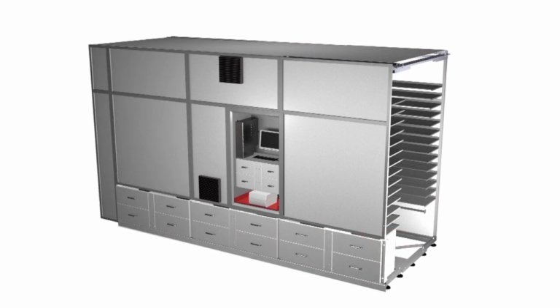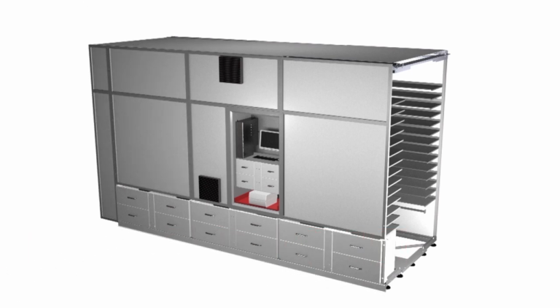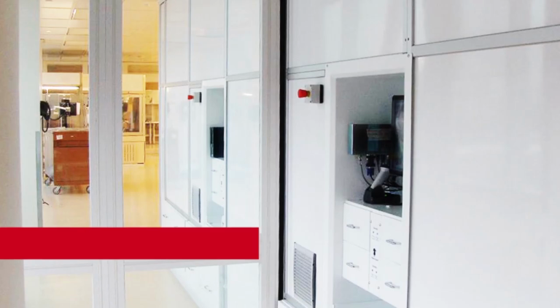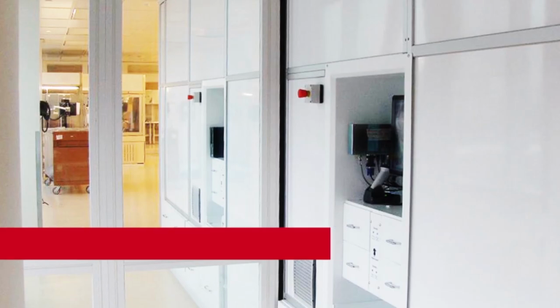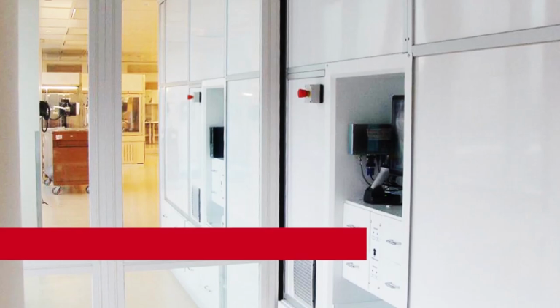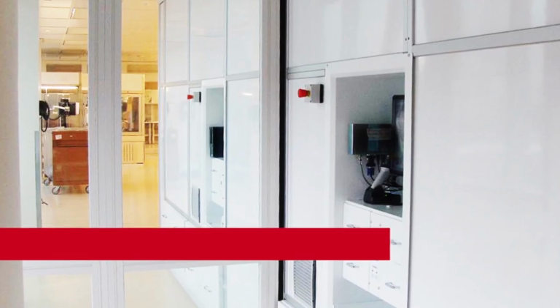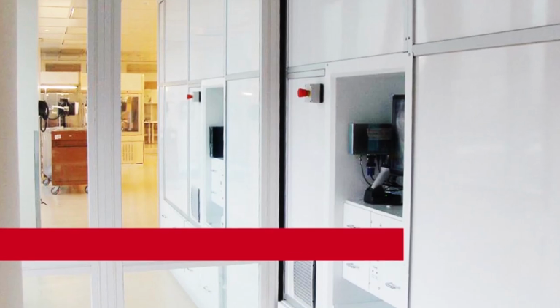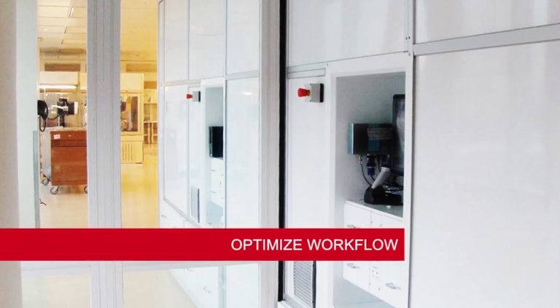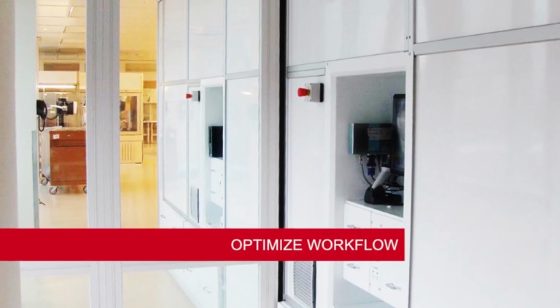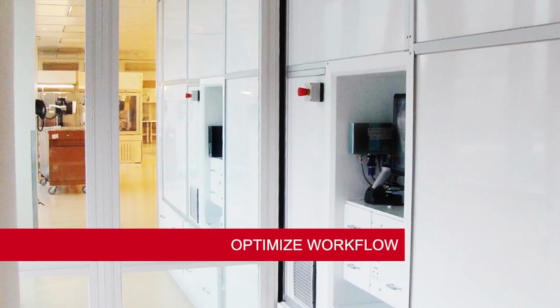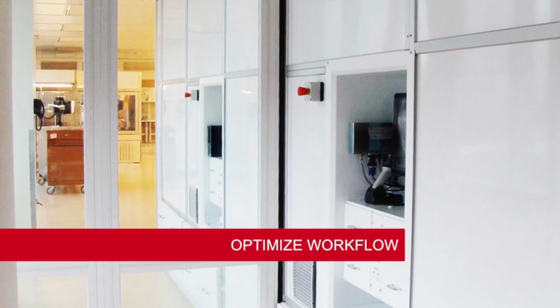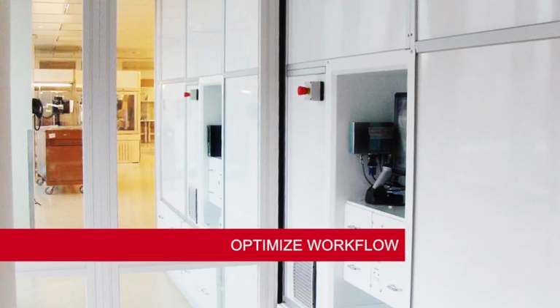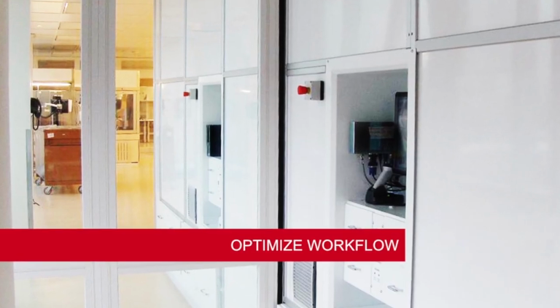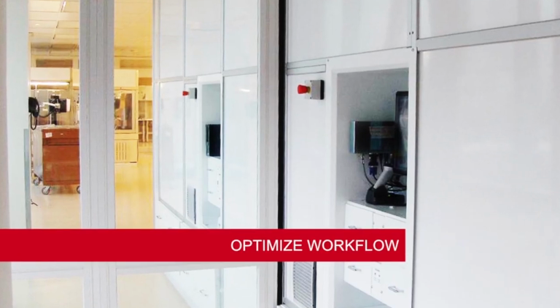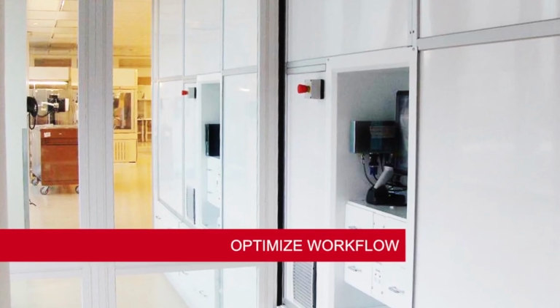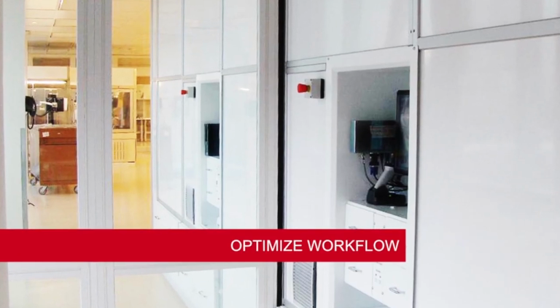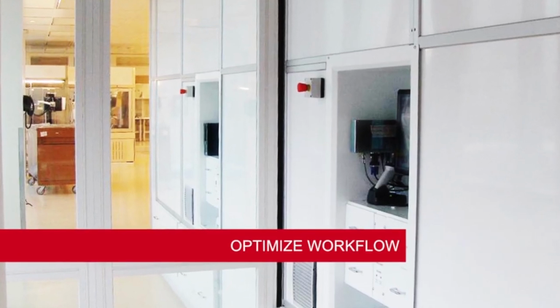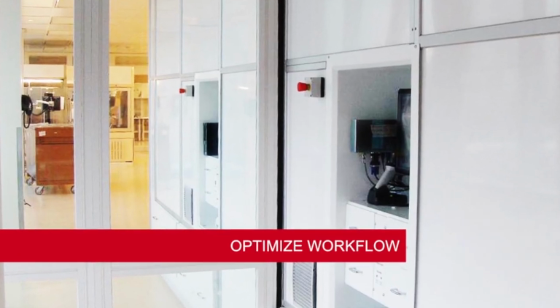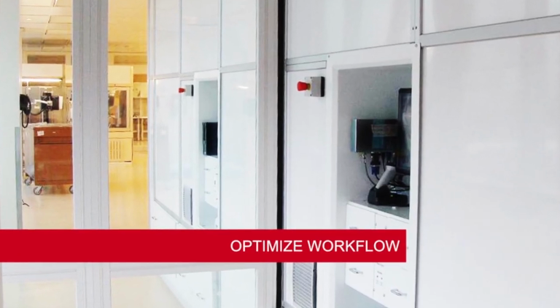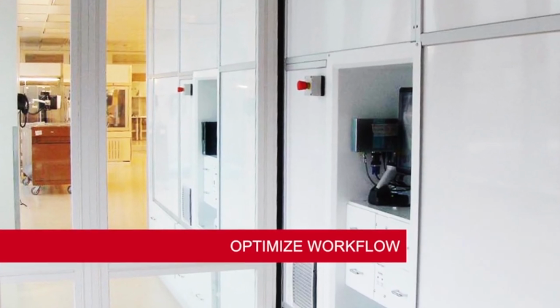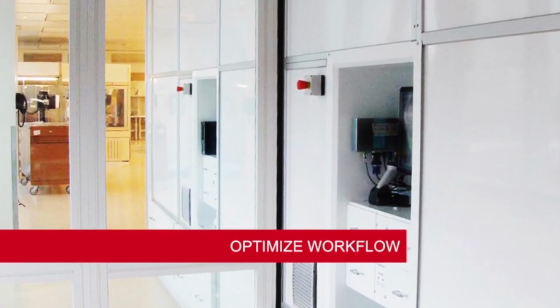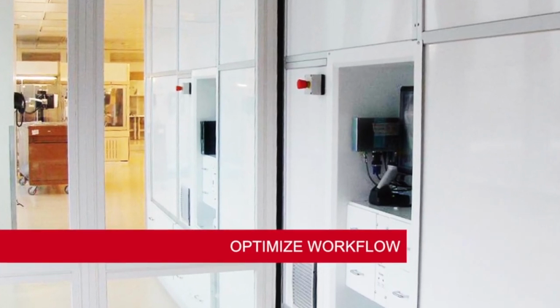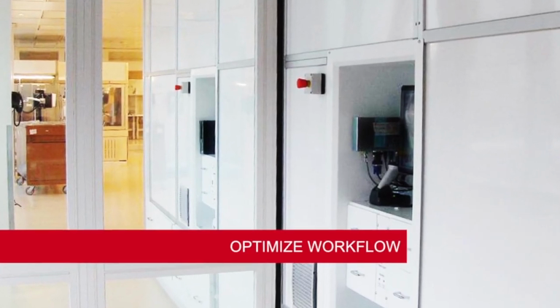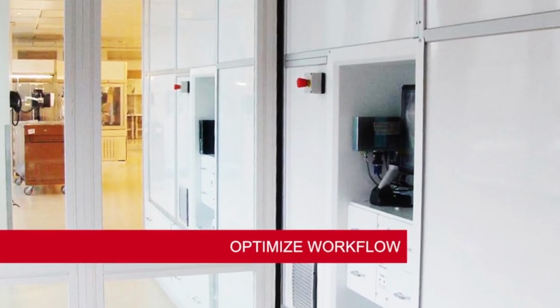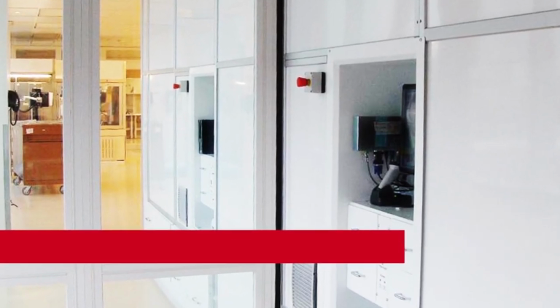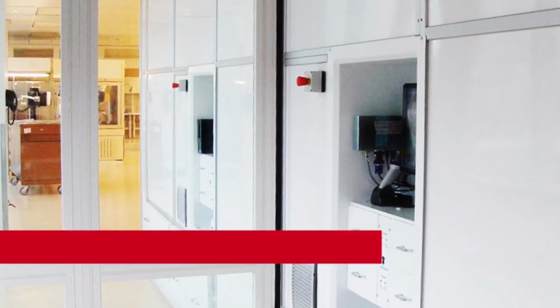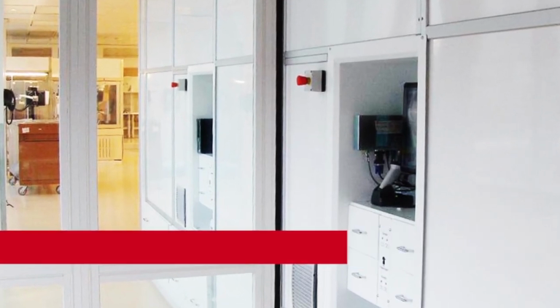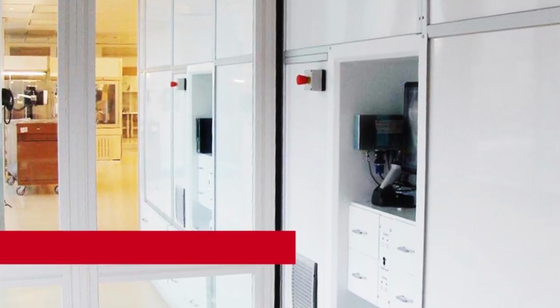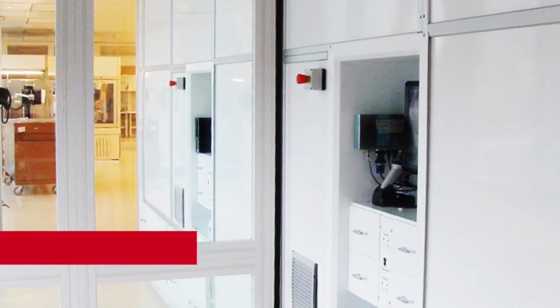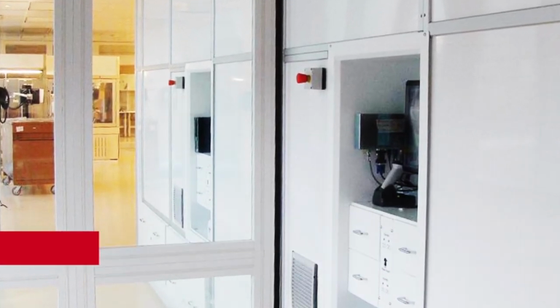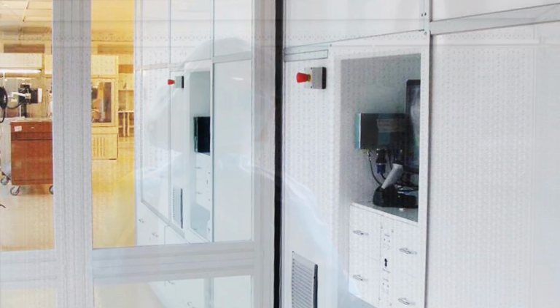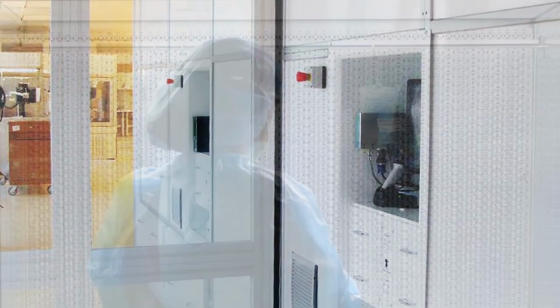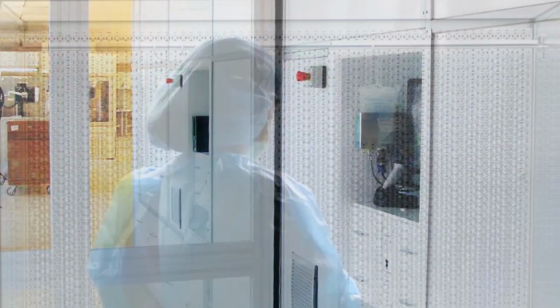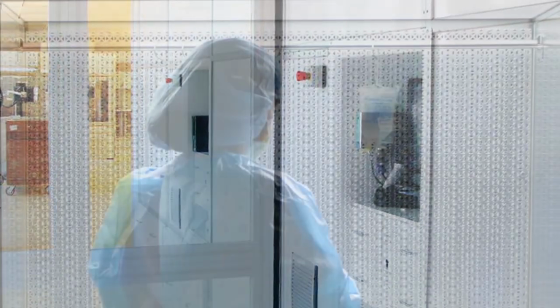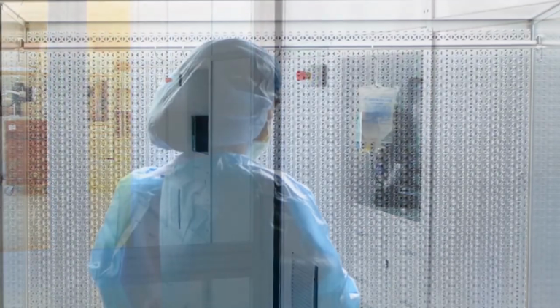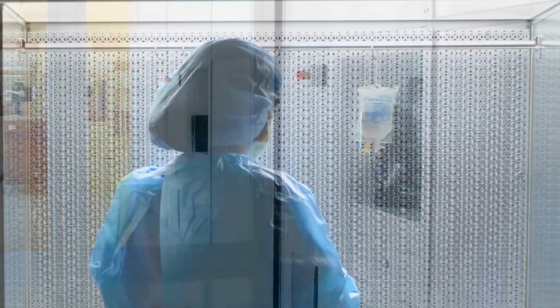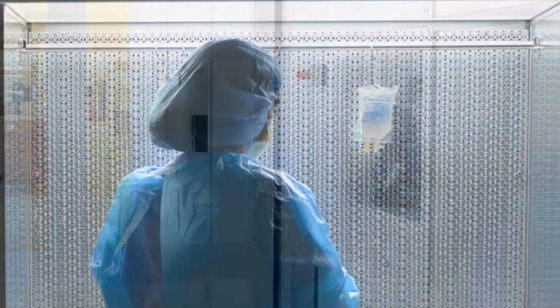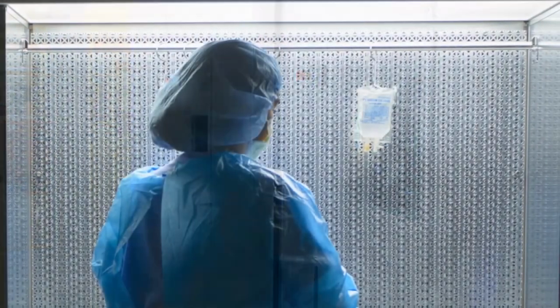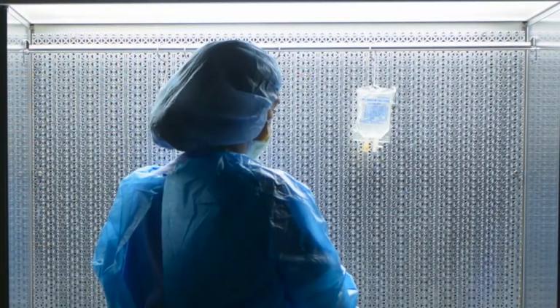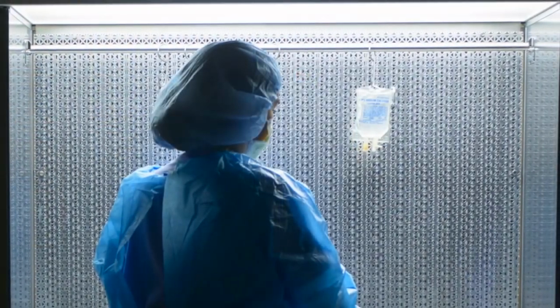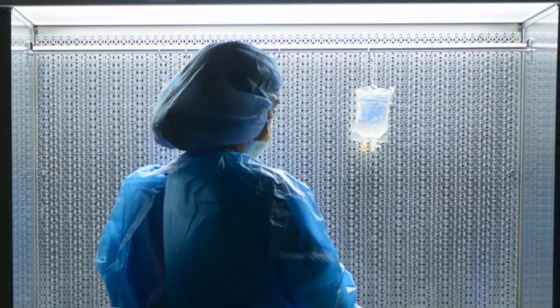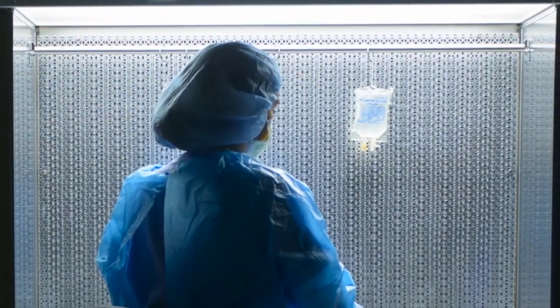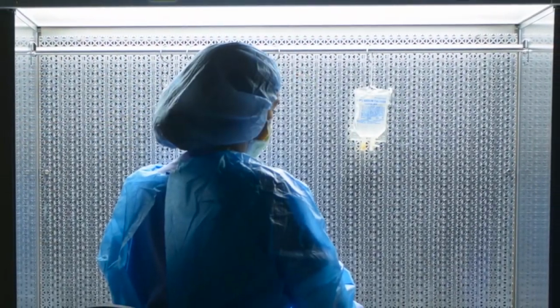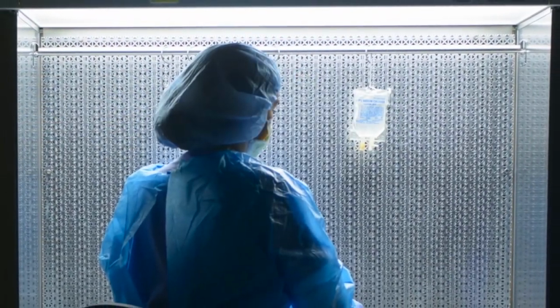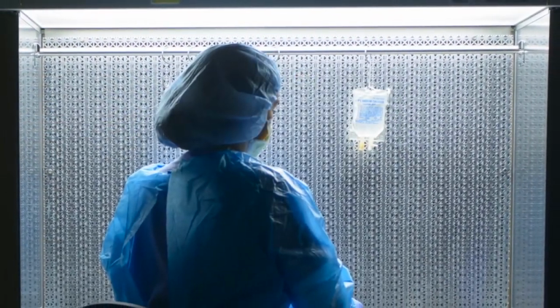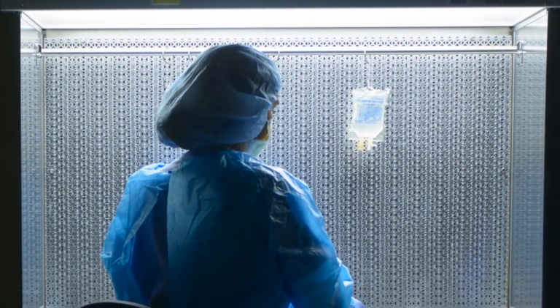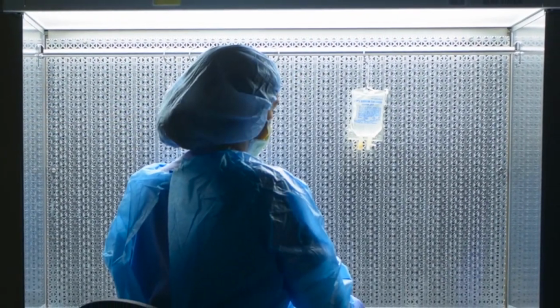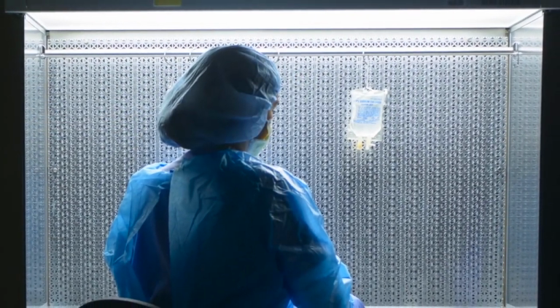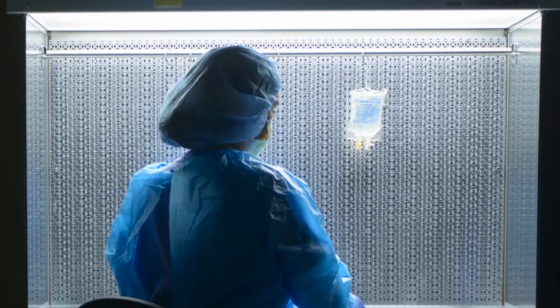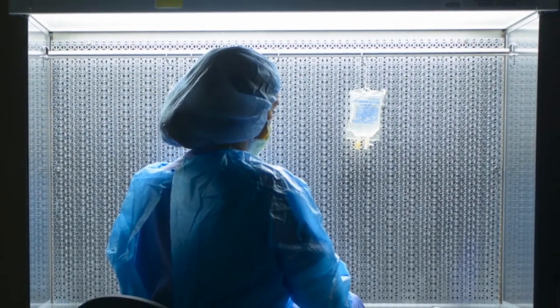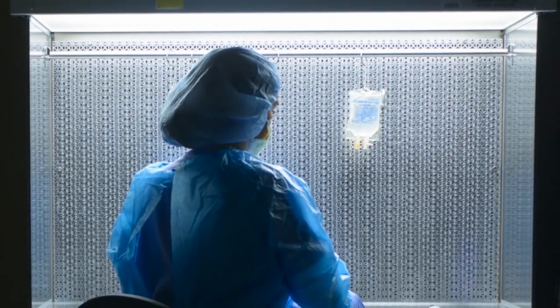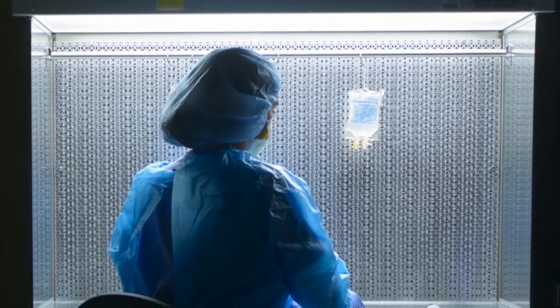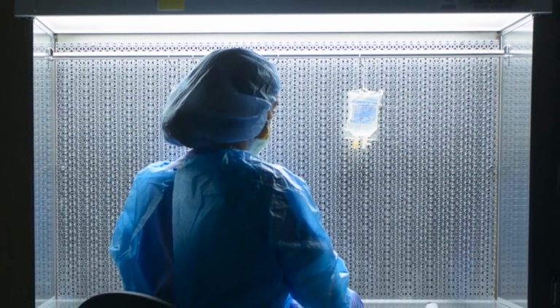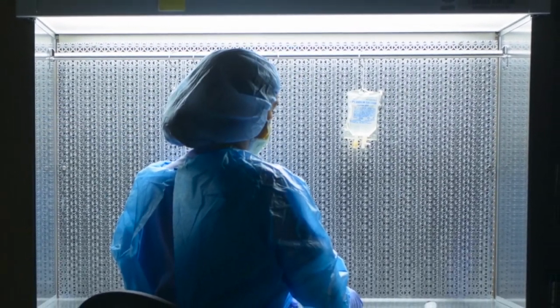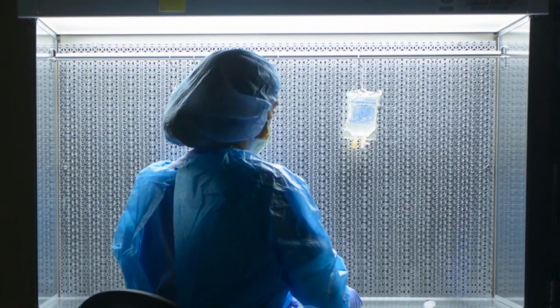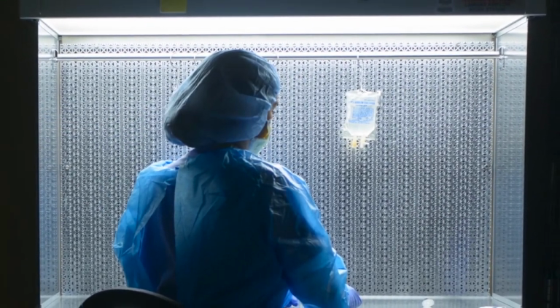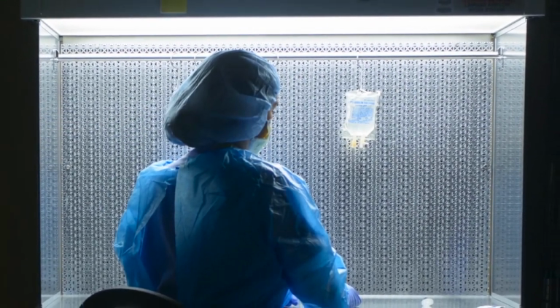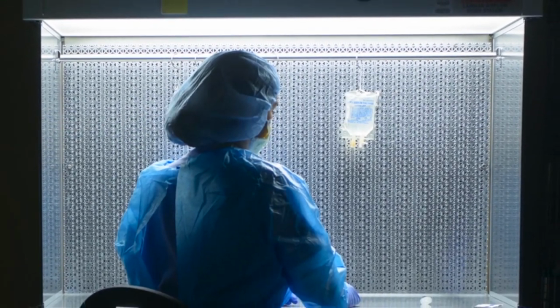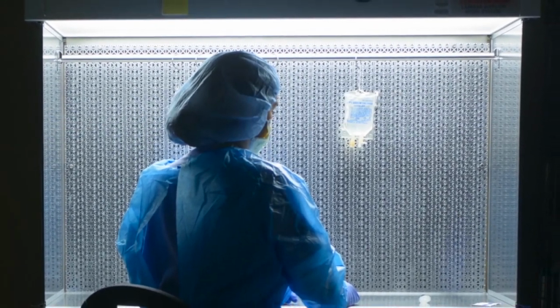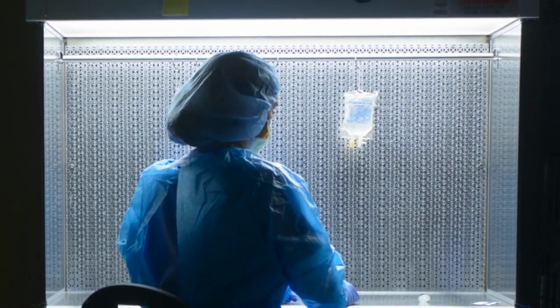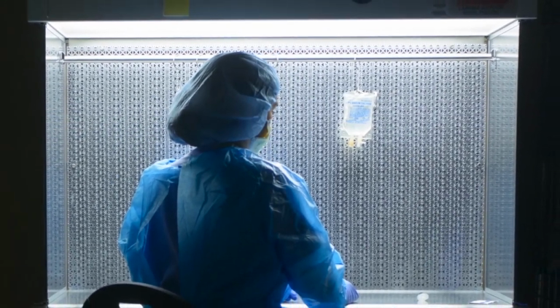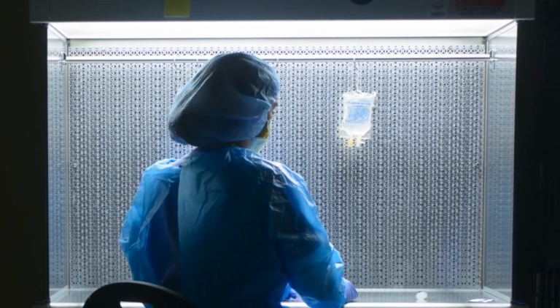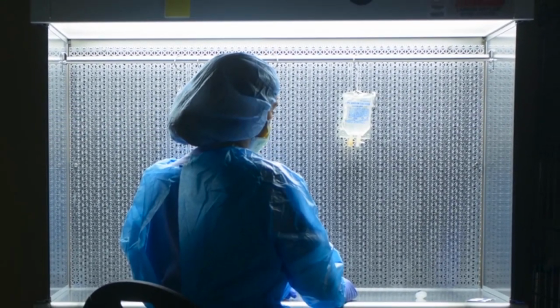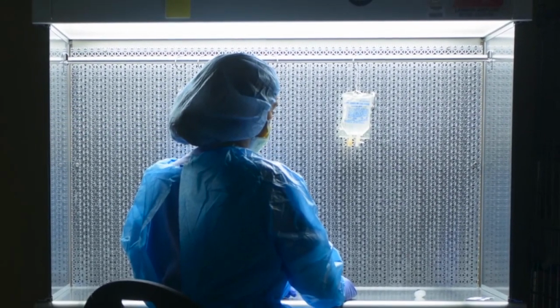With an option for stations on both sides, BoxPicker can serve as a pass-through to the clean room, minimizing workflow interruptions.